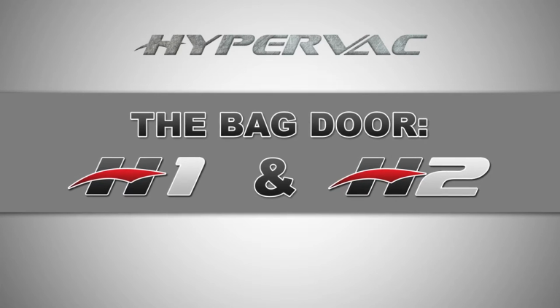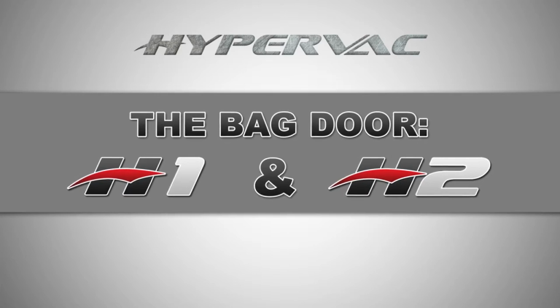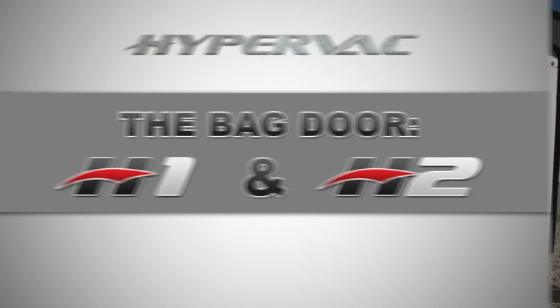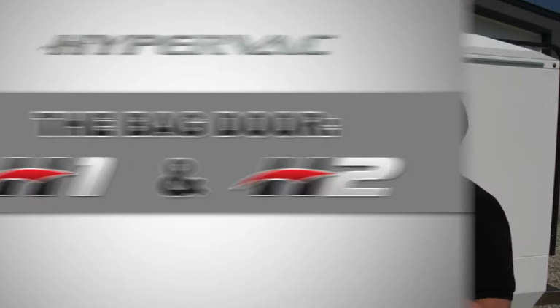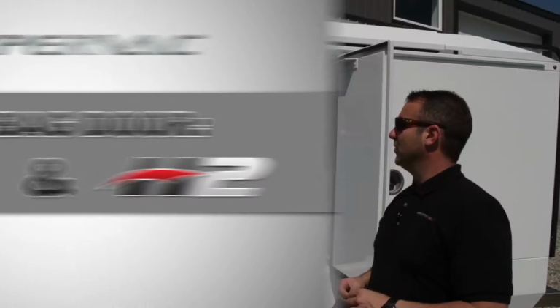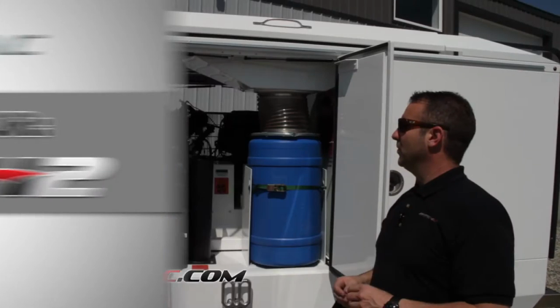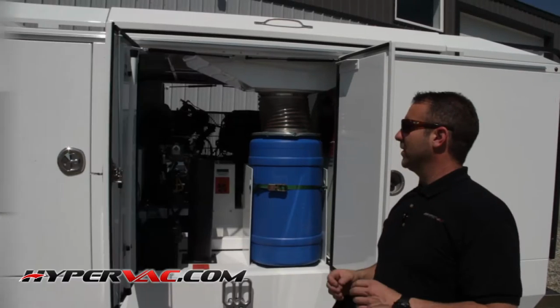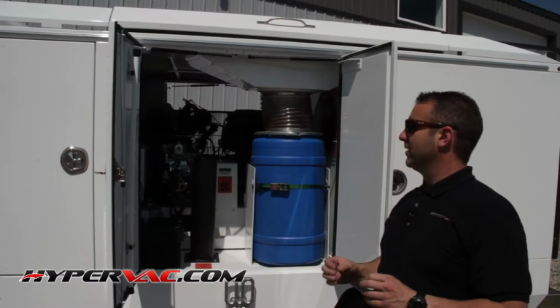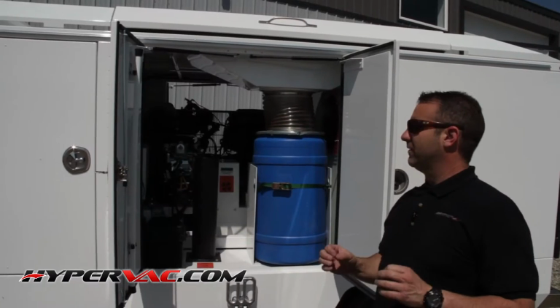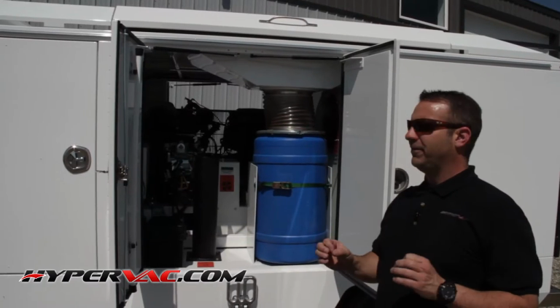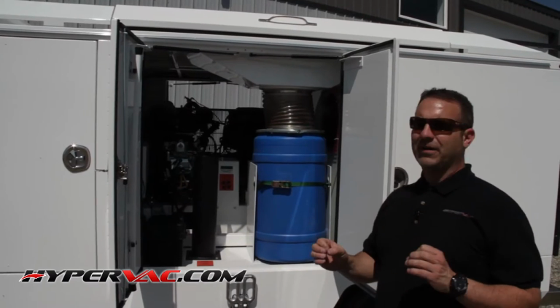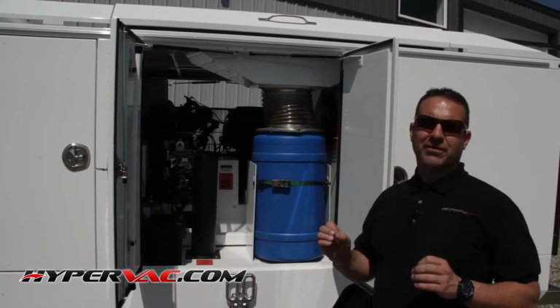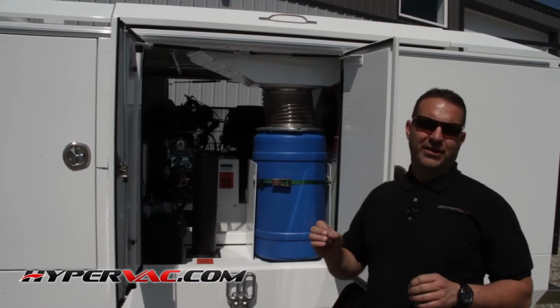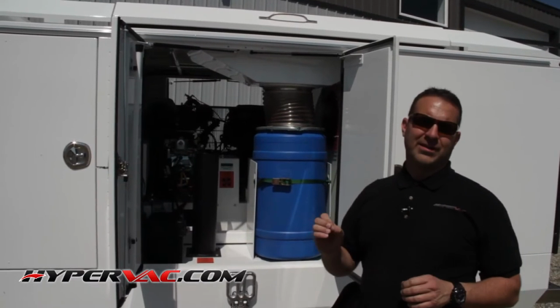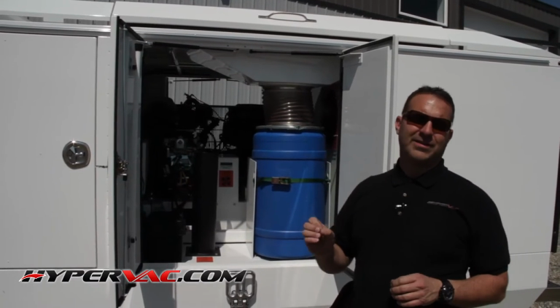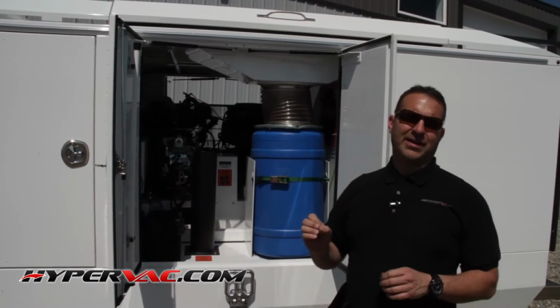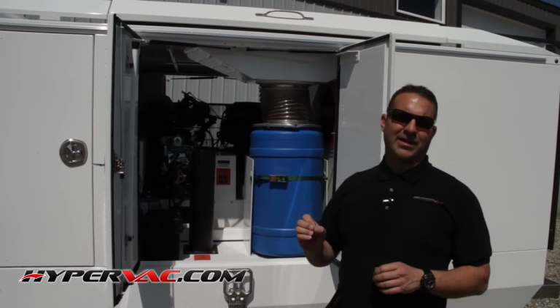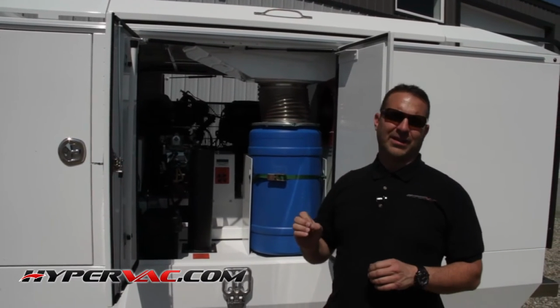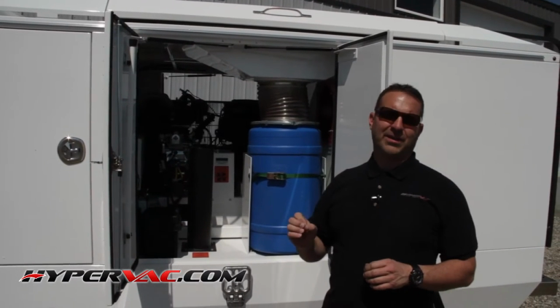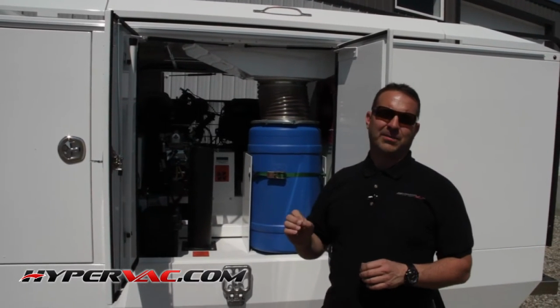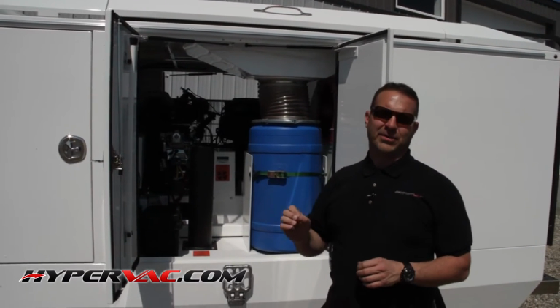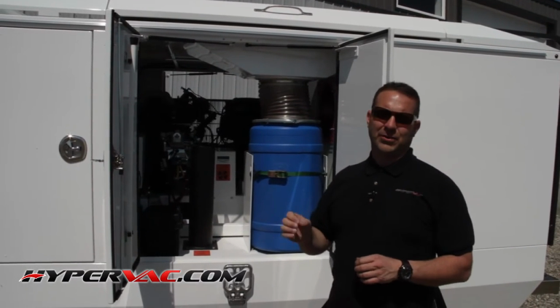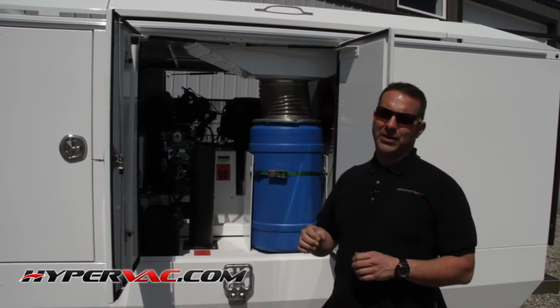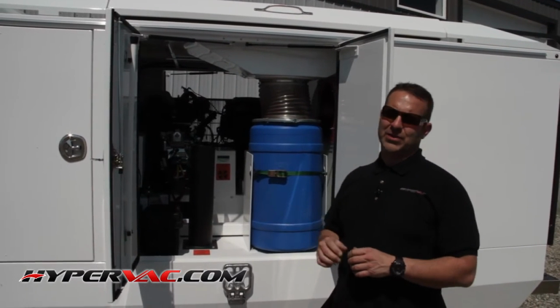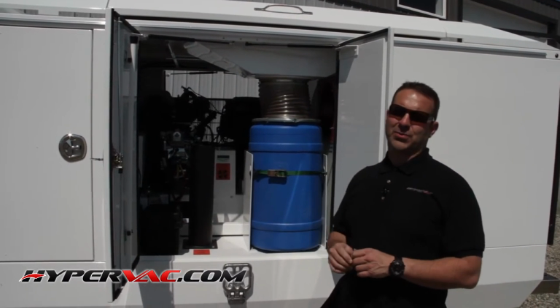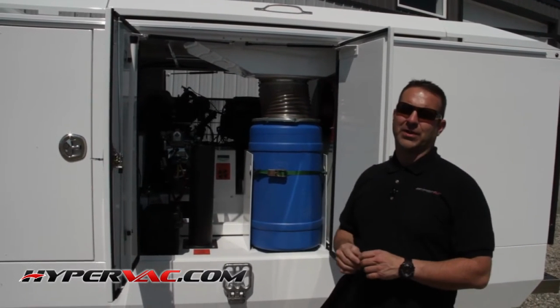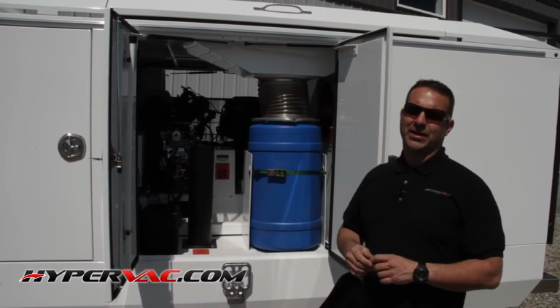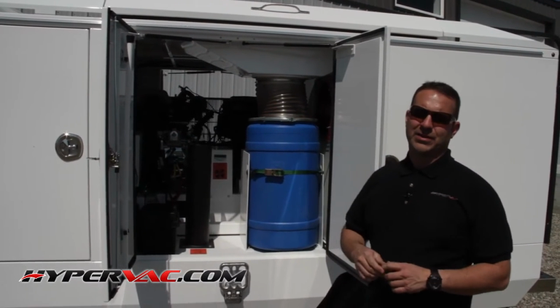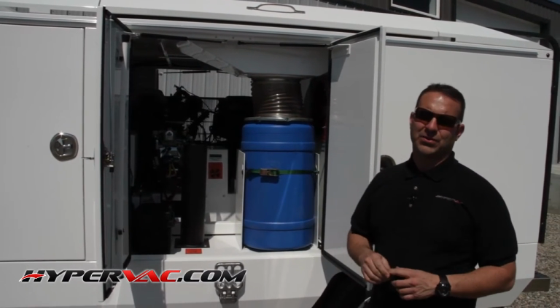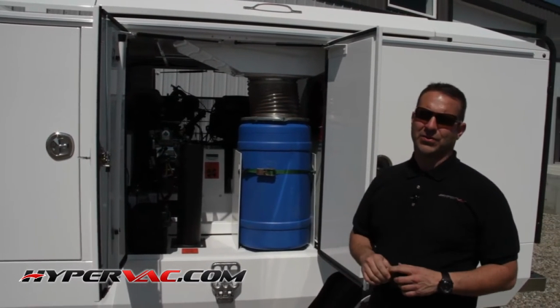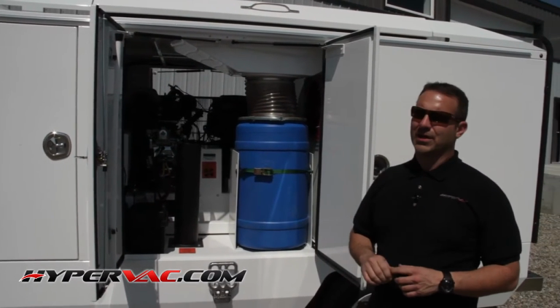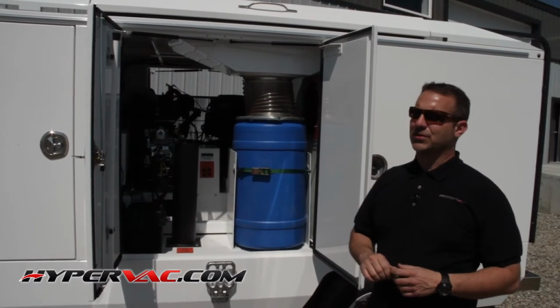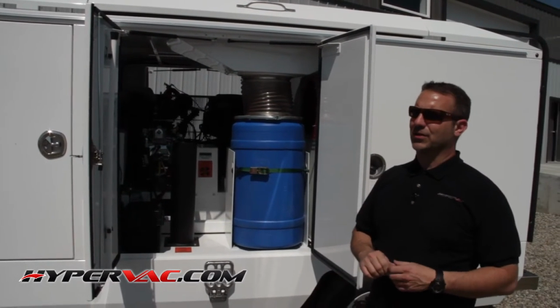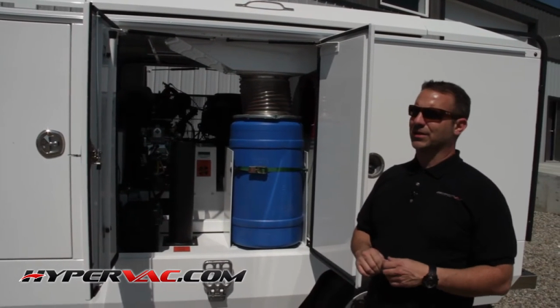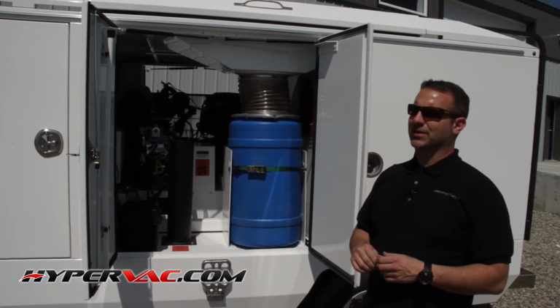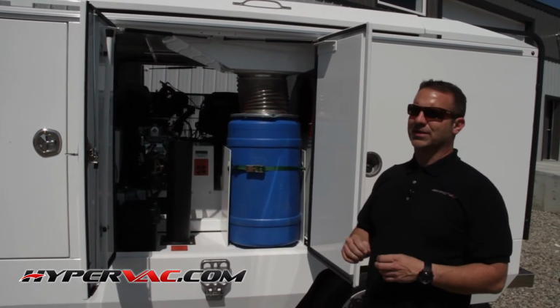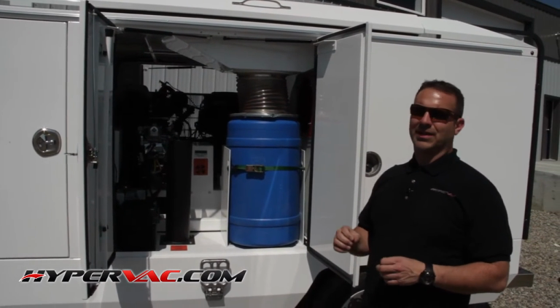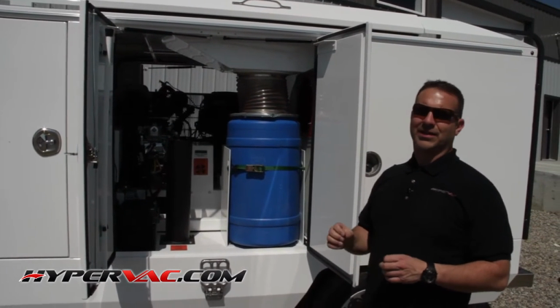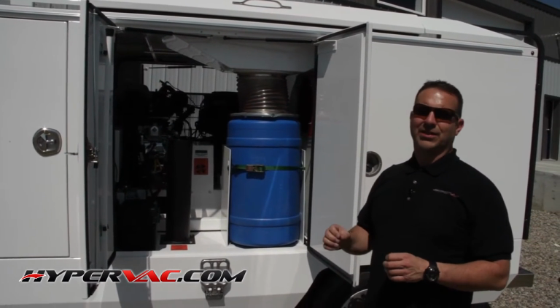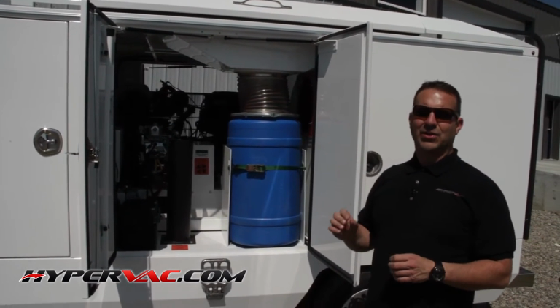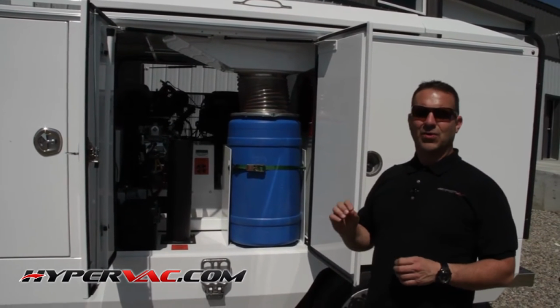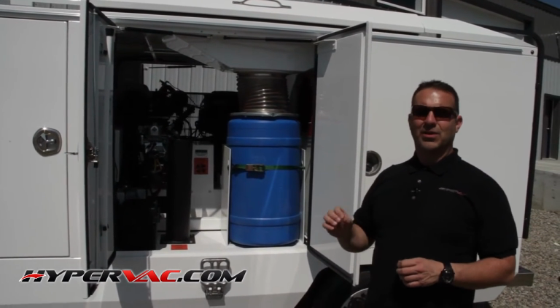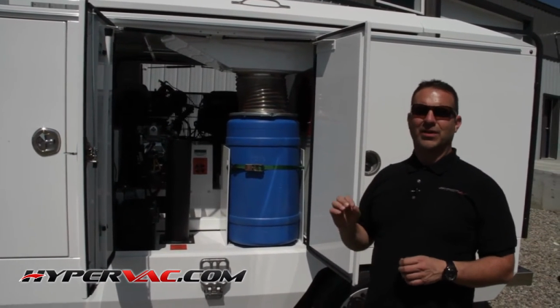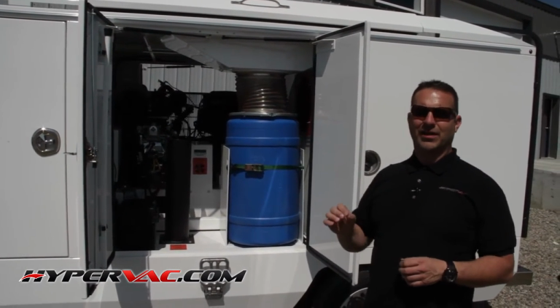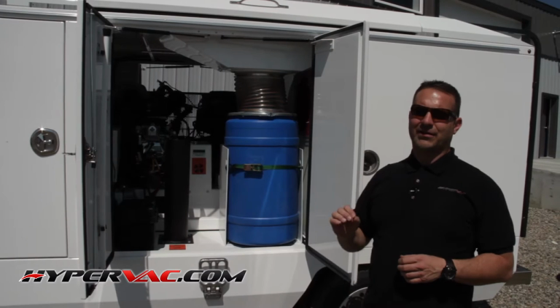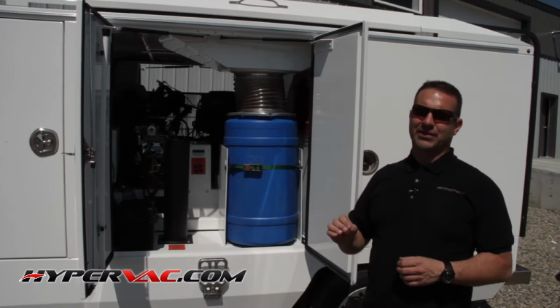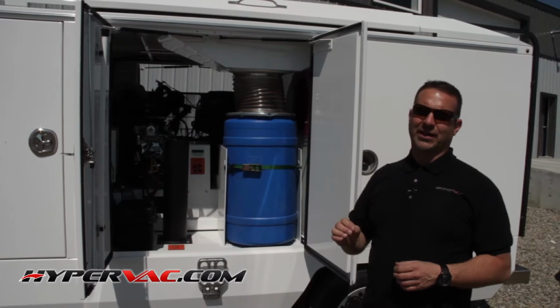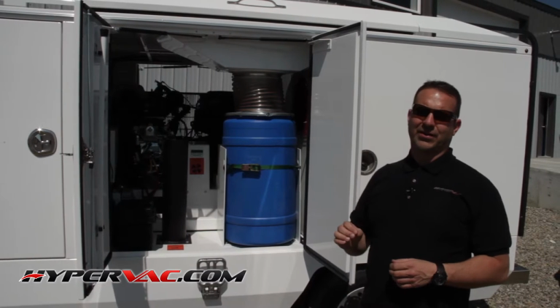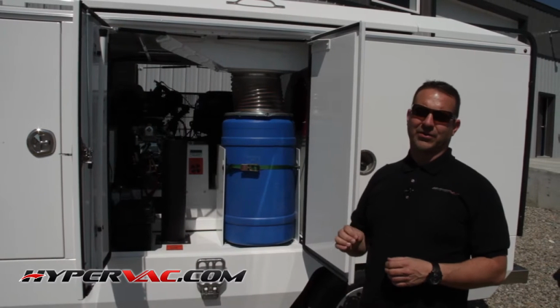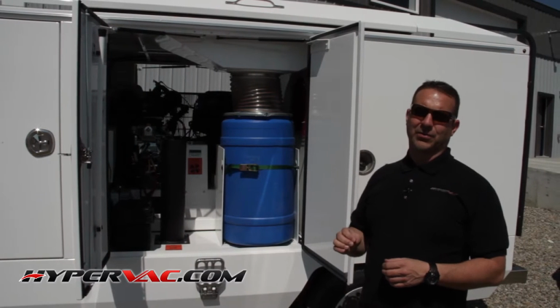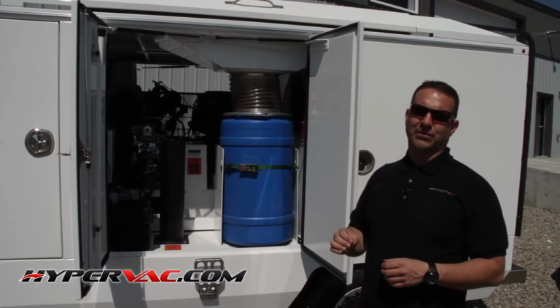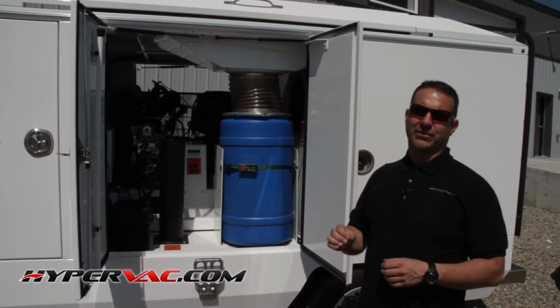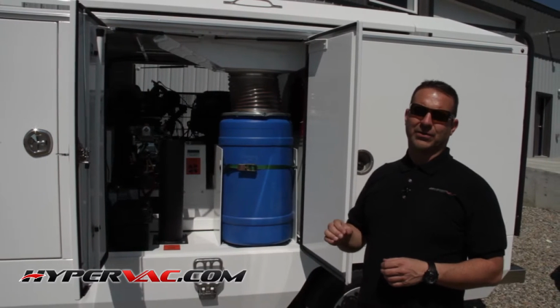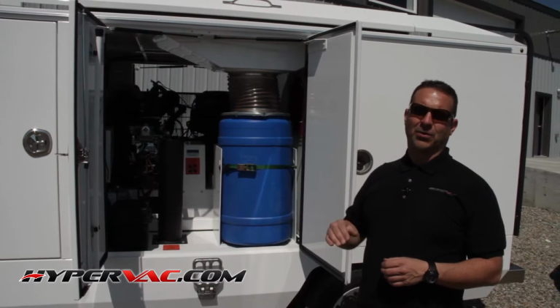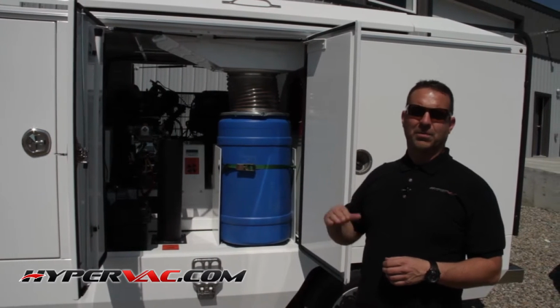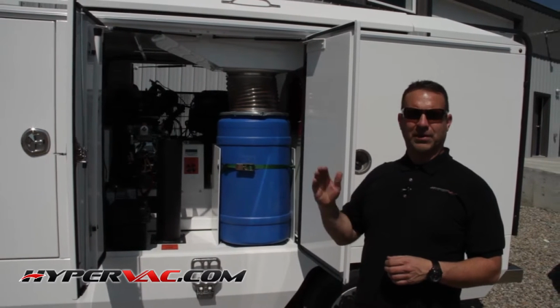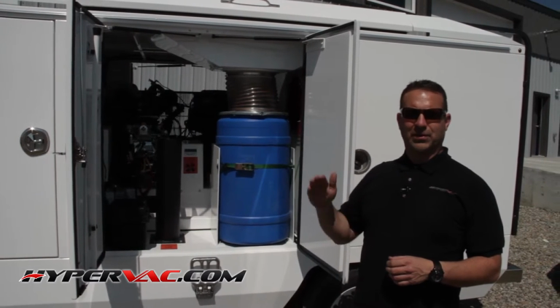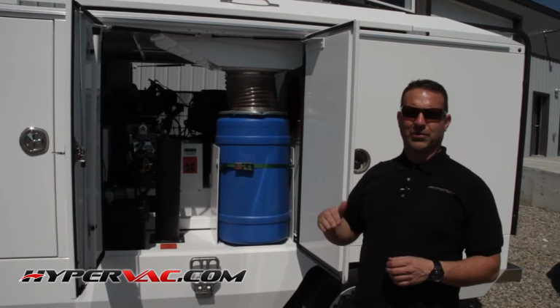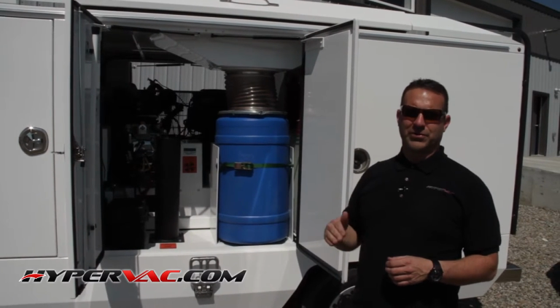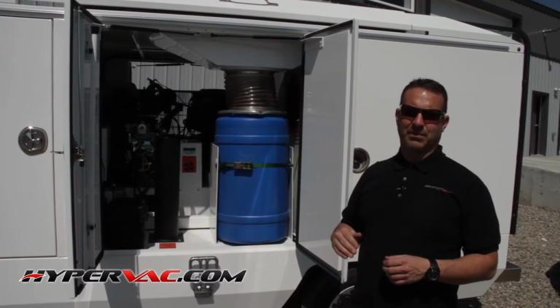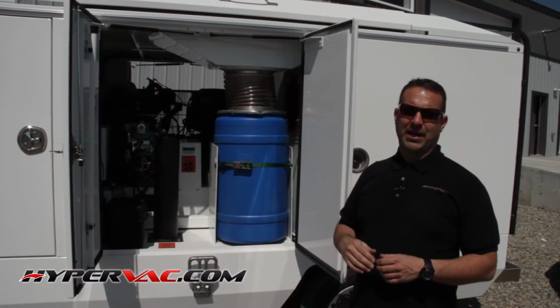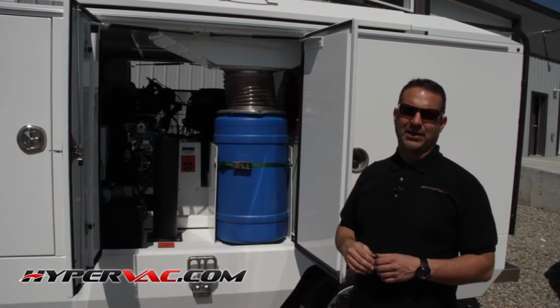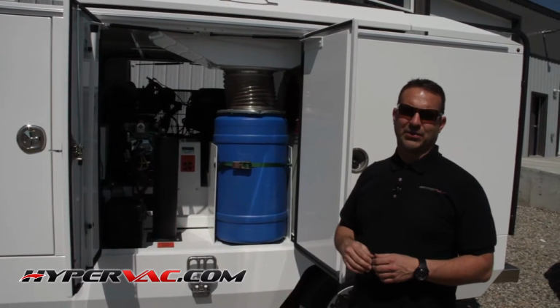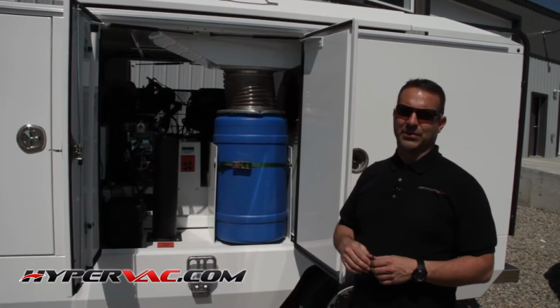One of the favorite things about the new H1 and H2 duck trucks is that you no longer have to get on the roof to open and close your bag doors.